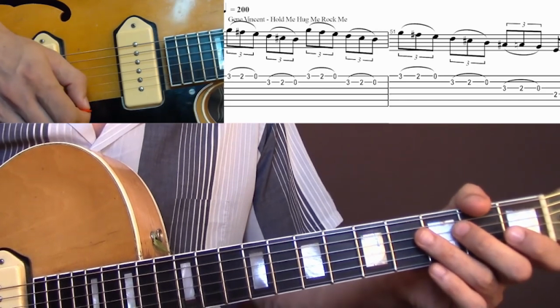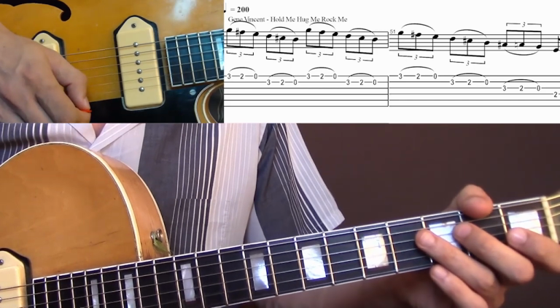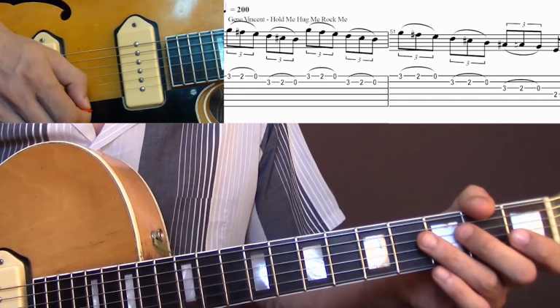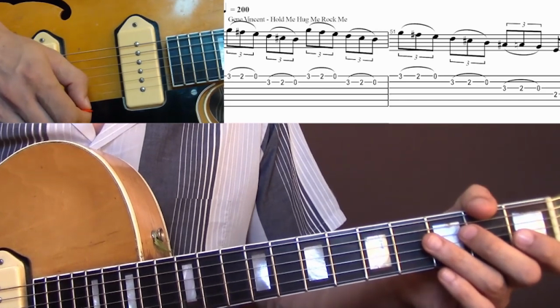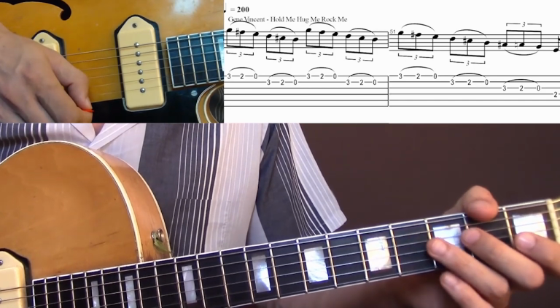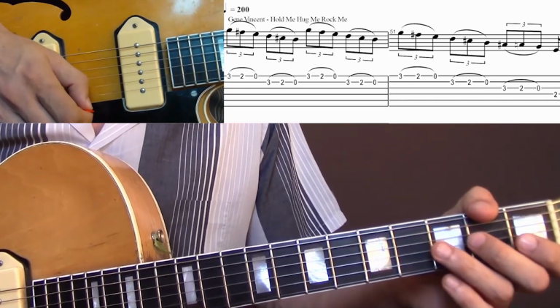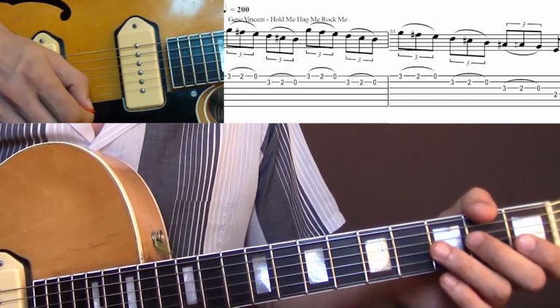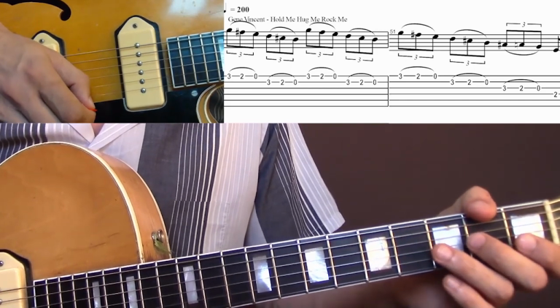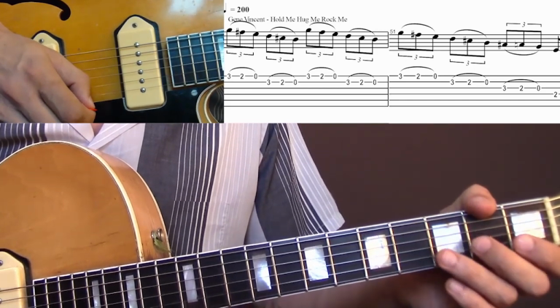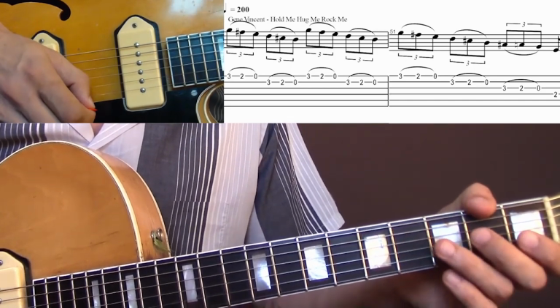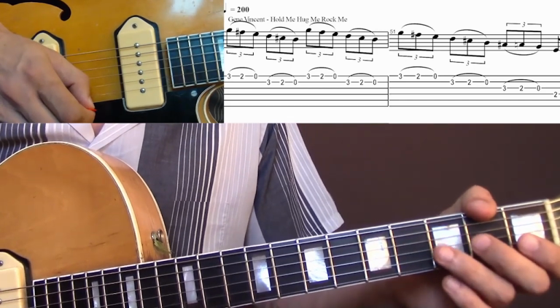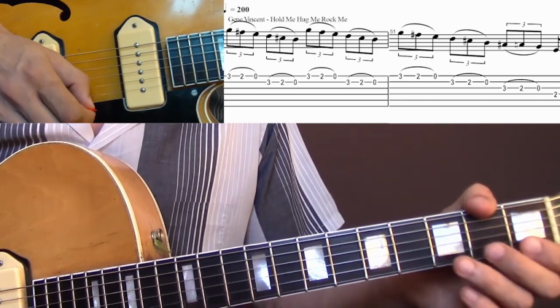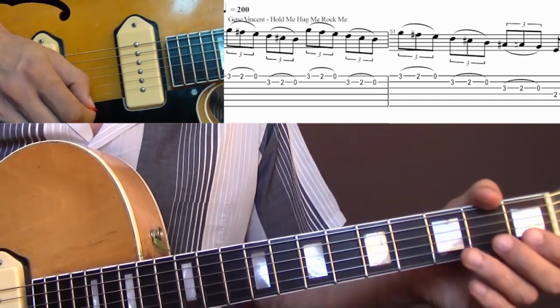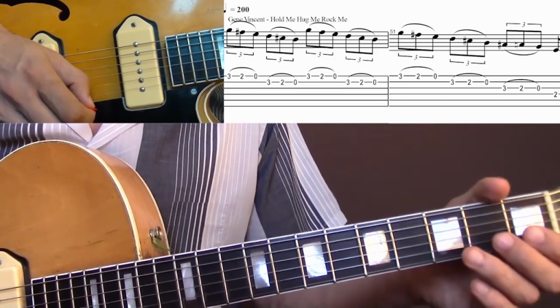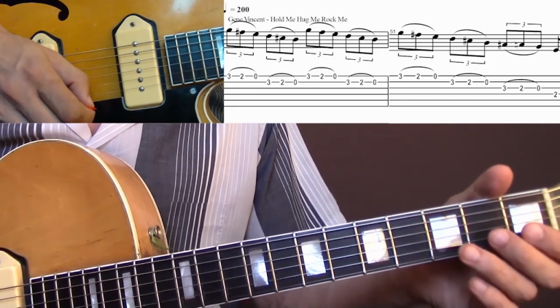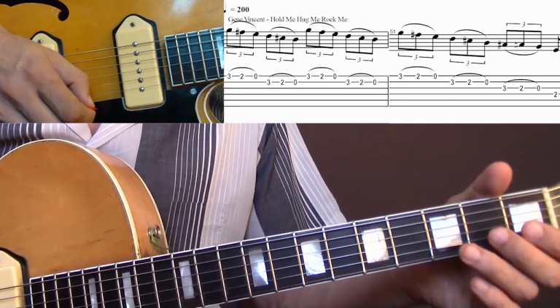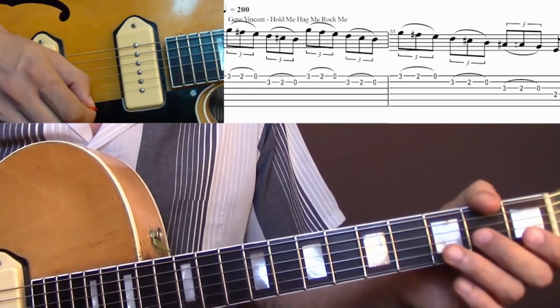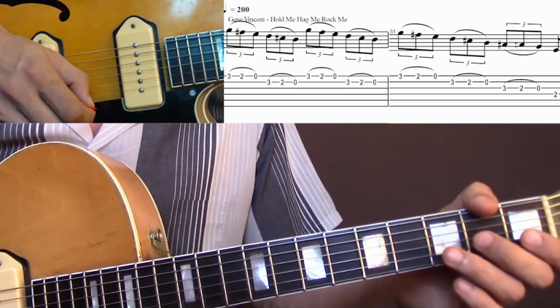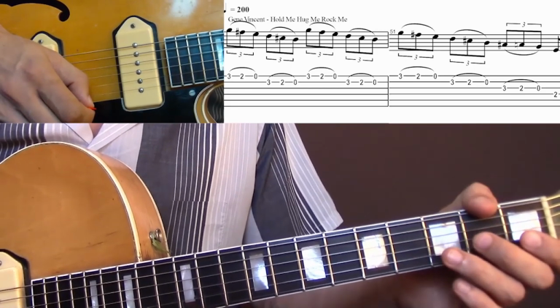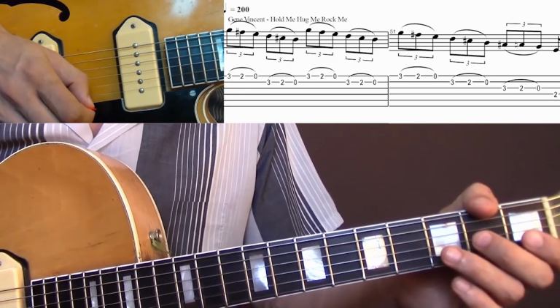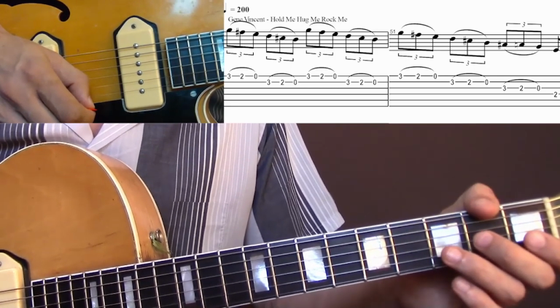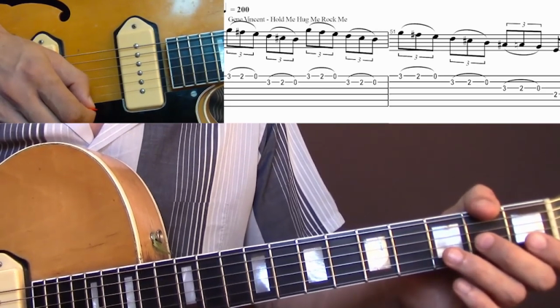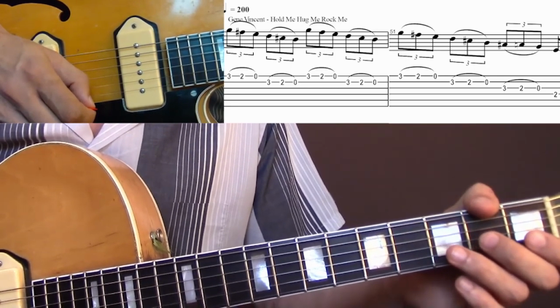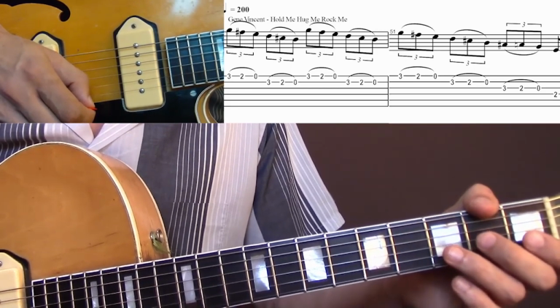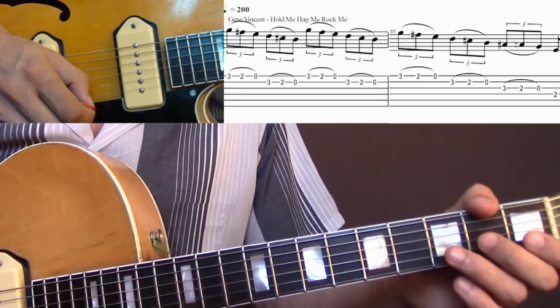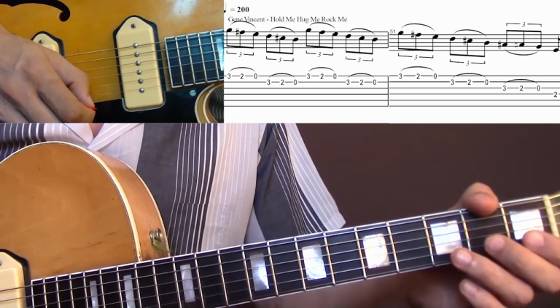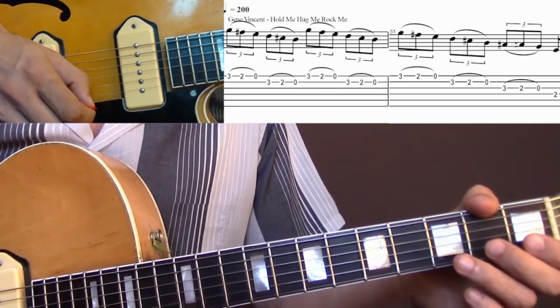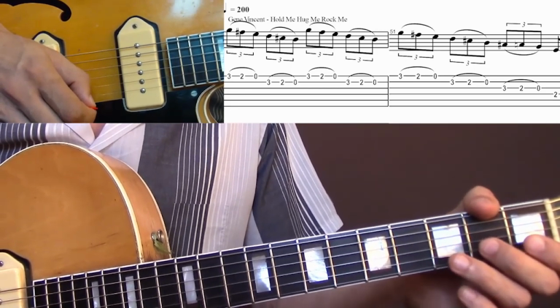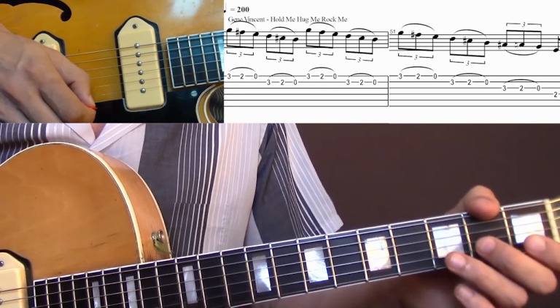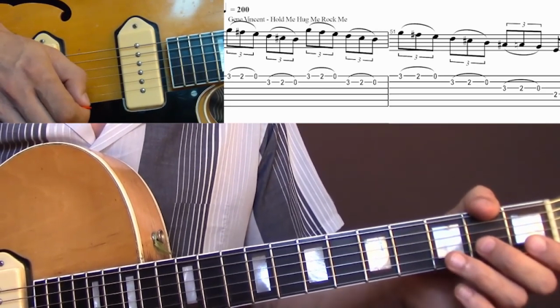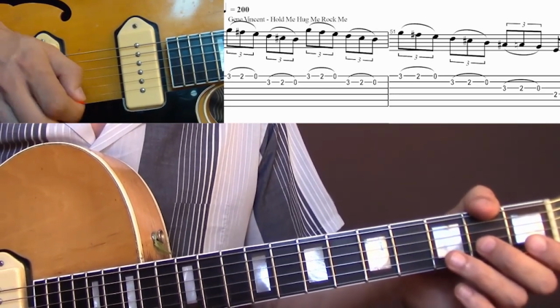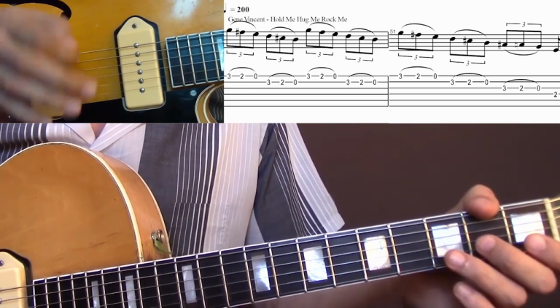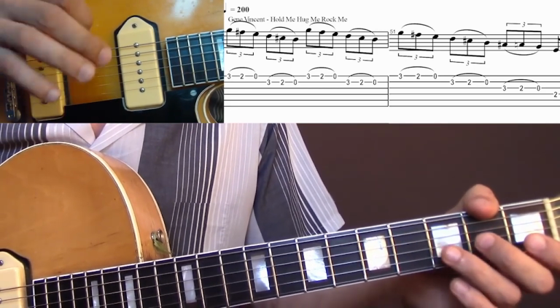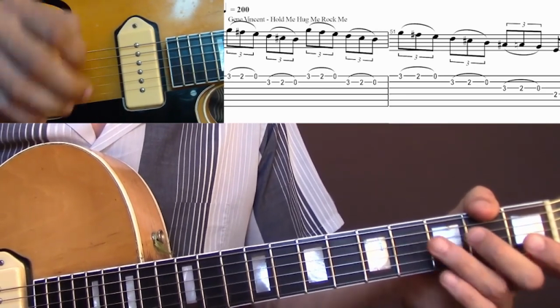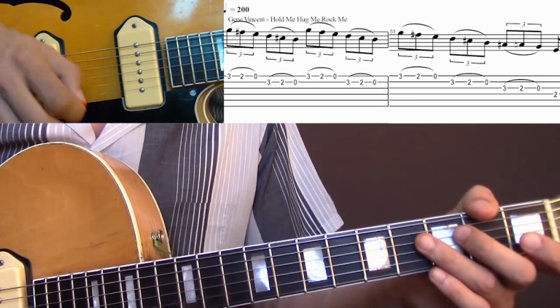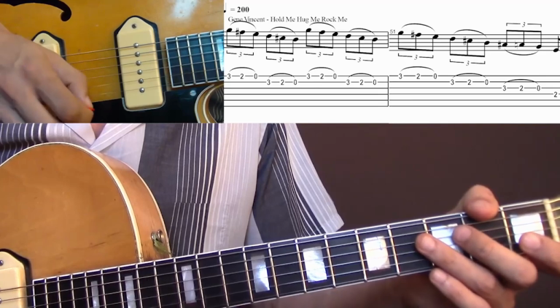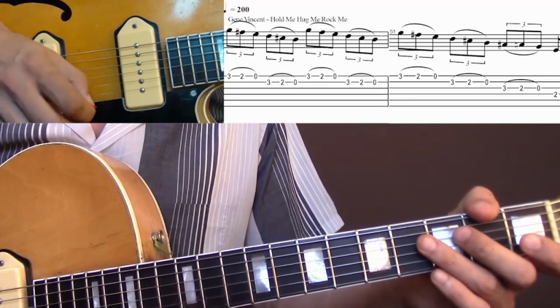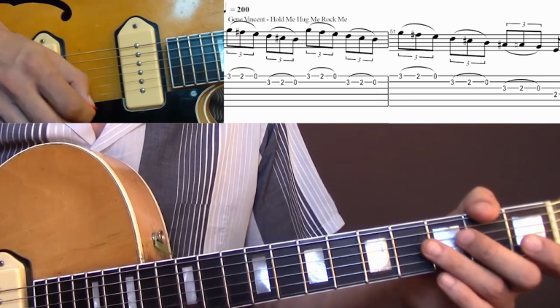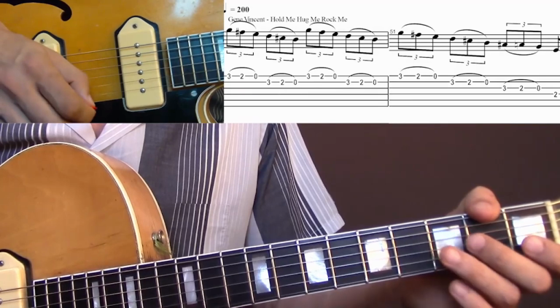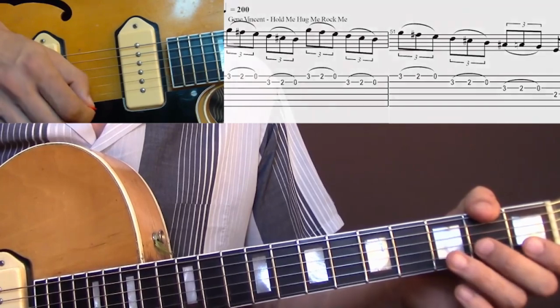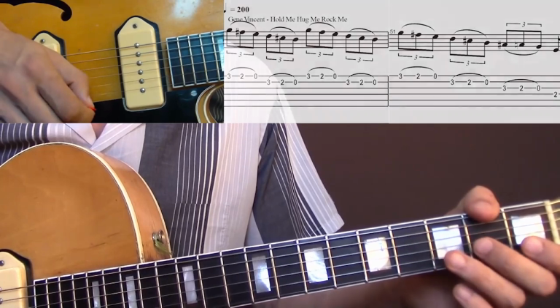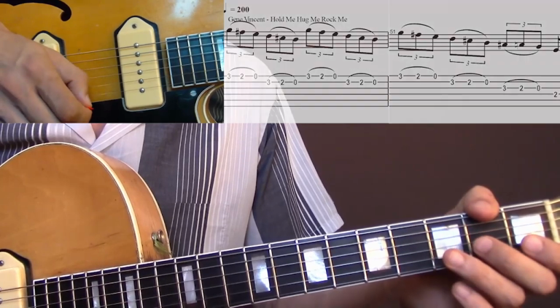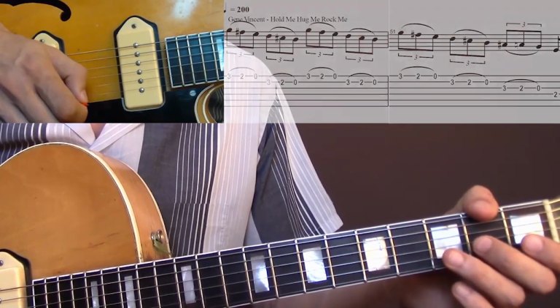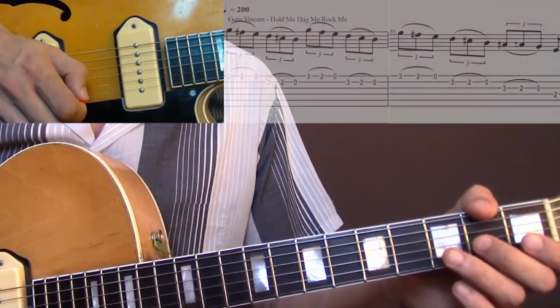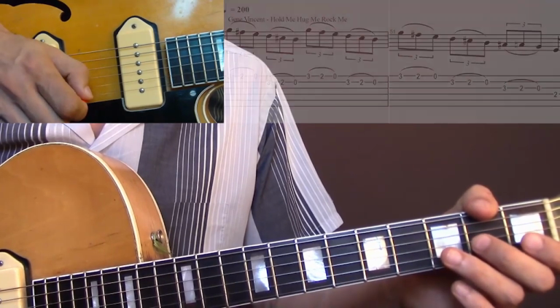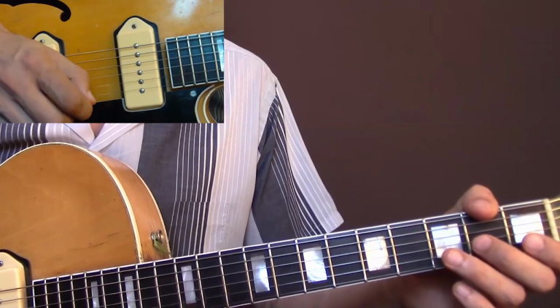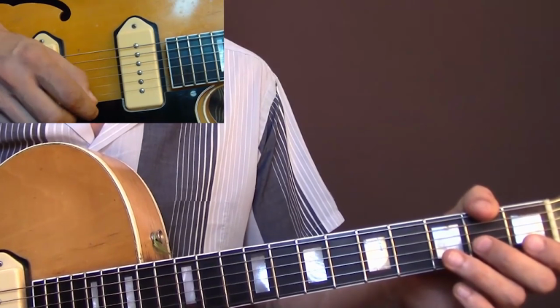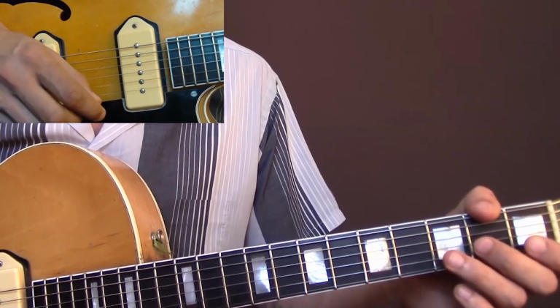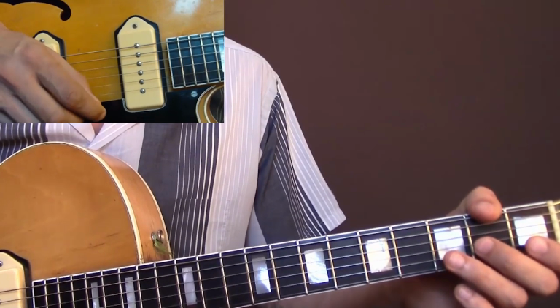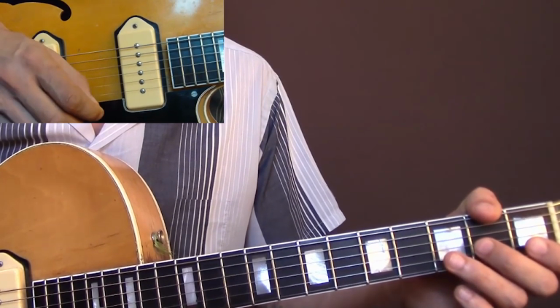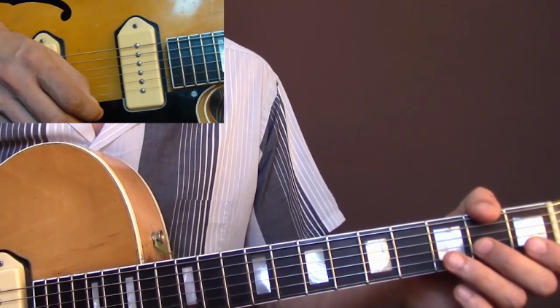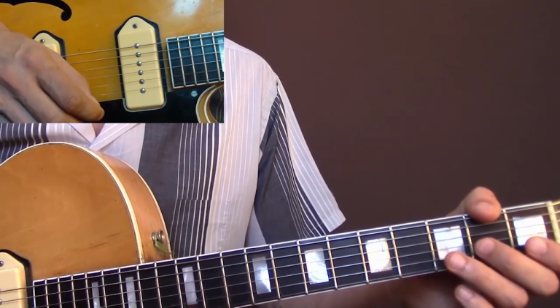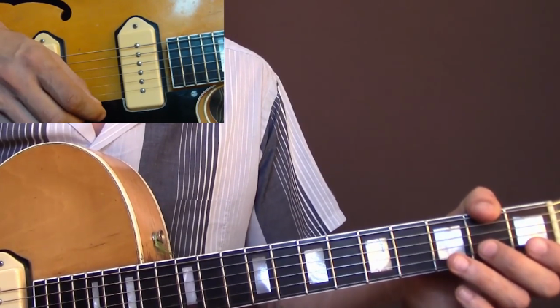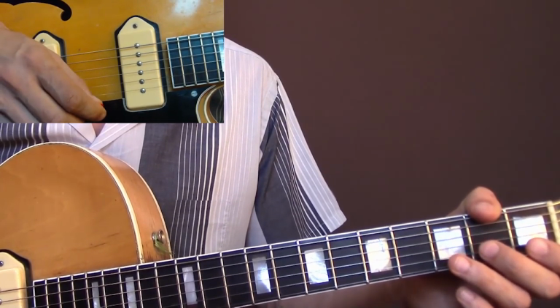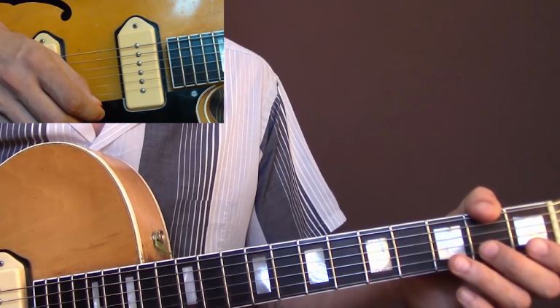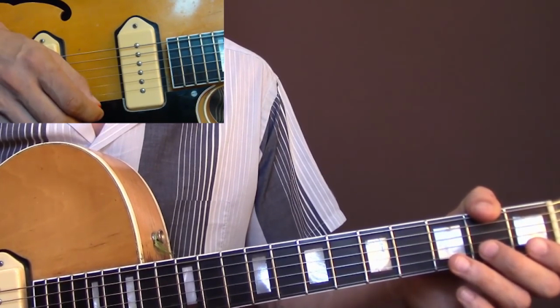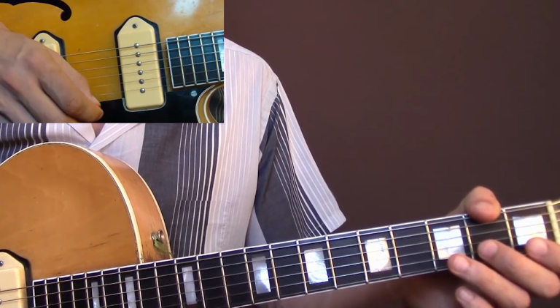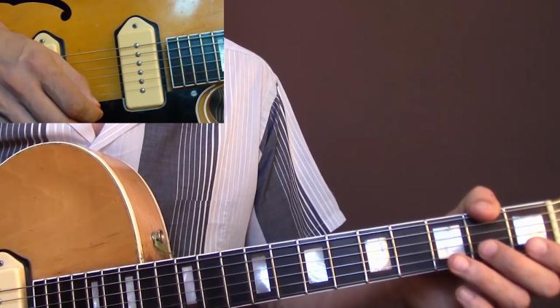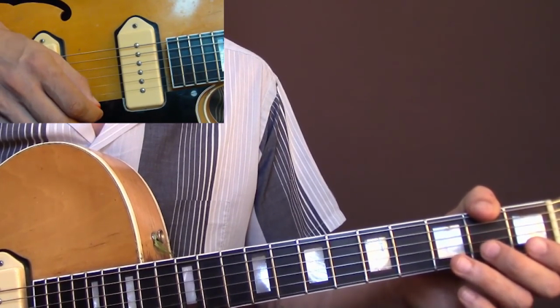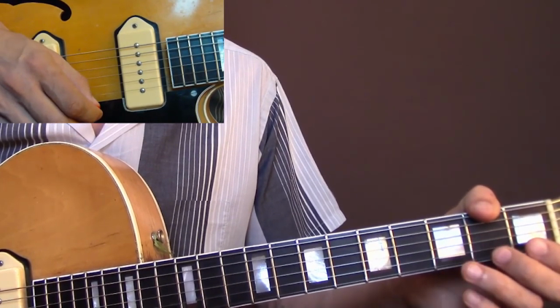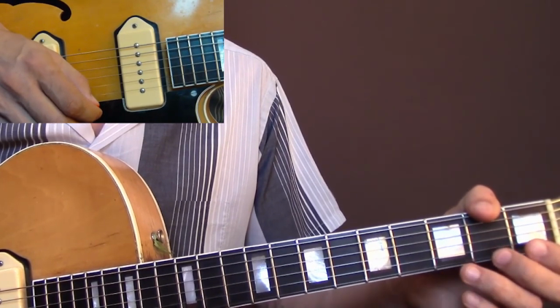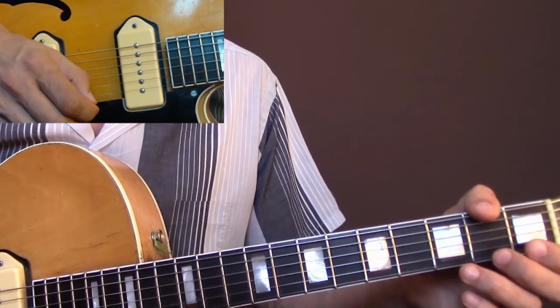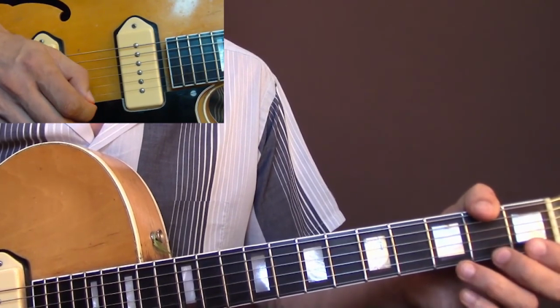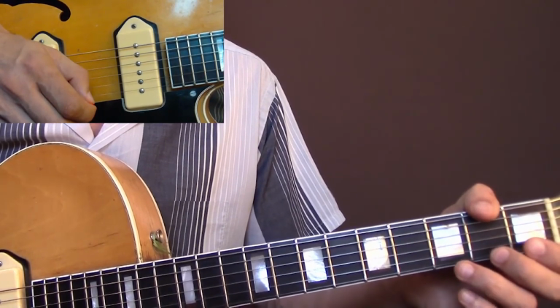In the original, the whole lick runs over four measures. I simplified it a little bit and played it over two measures.